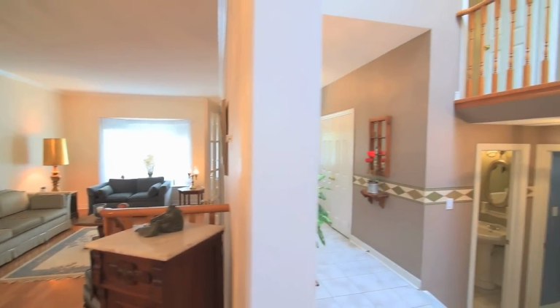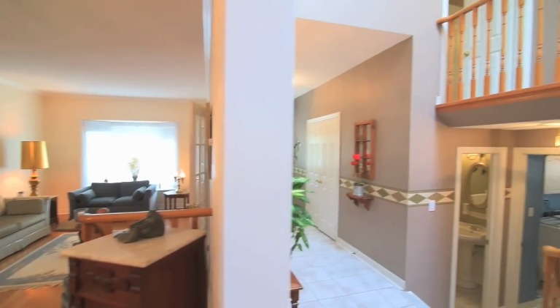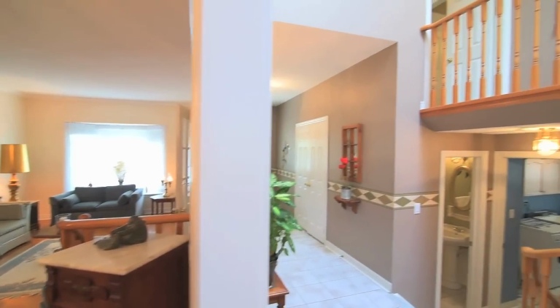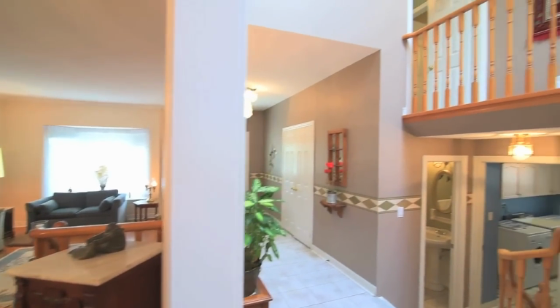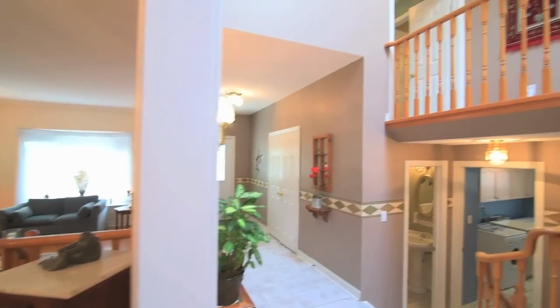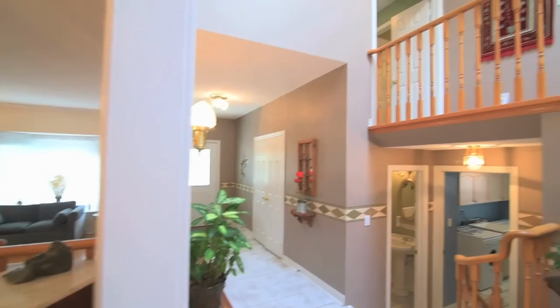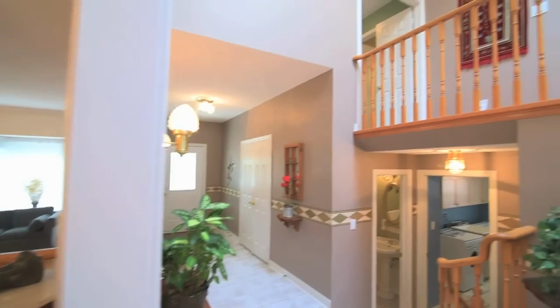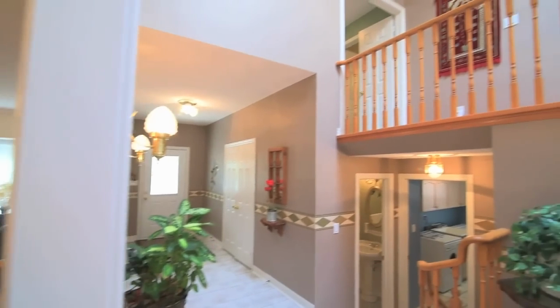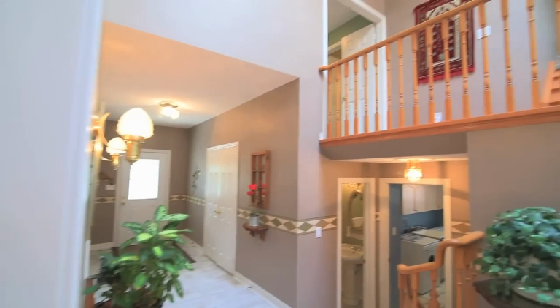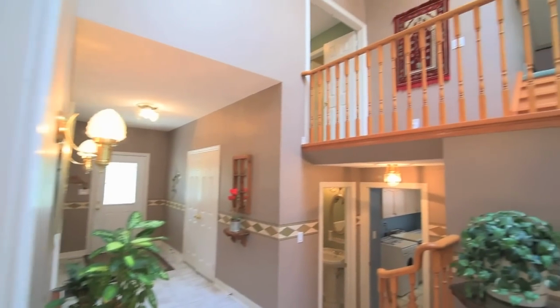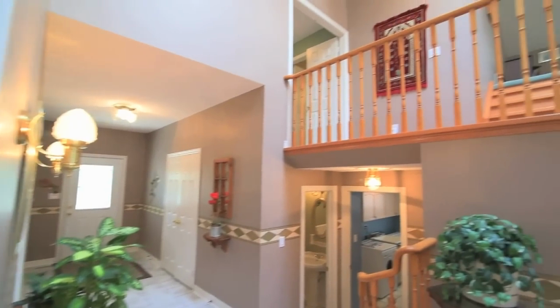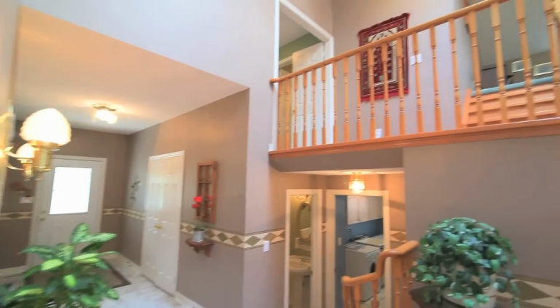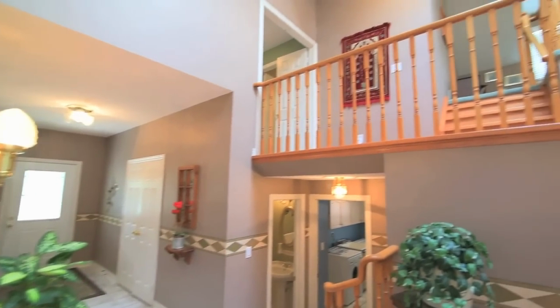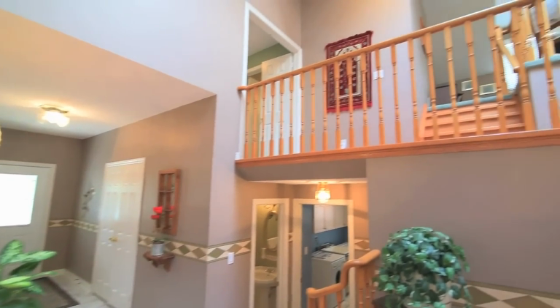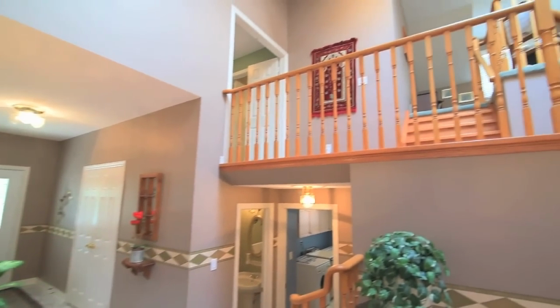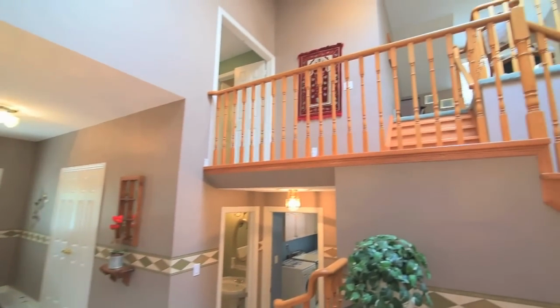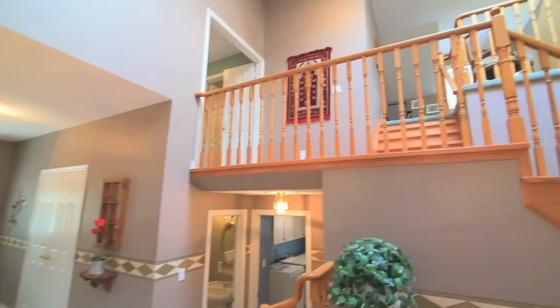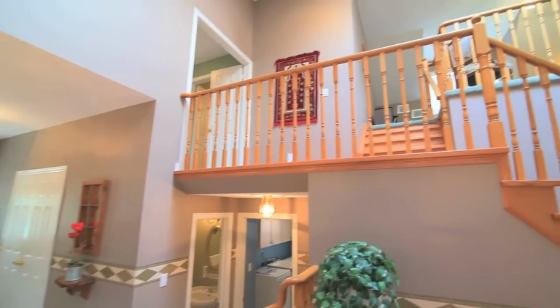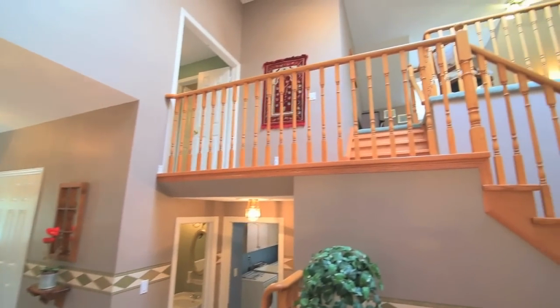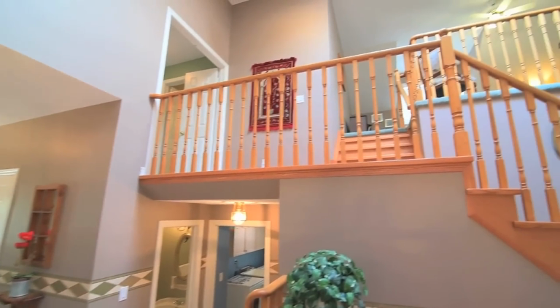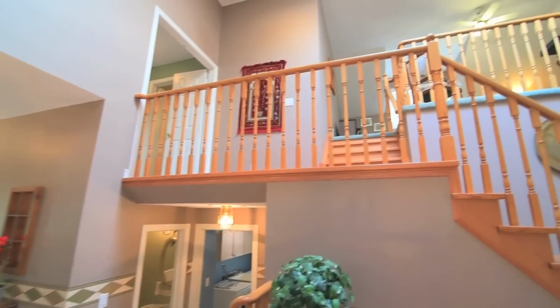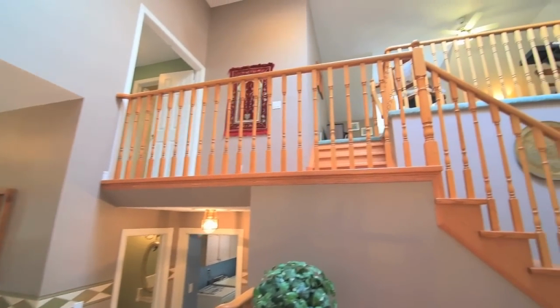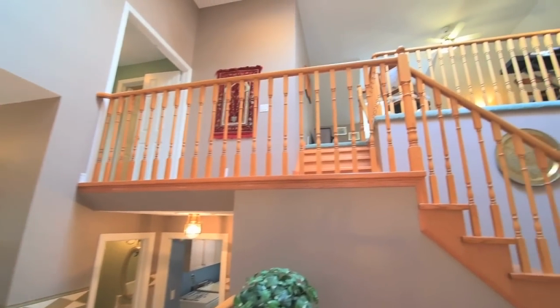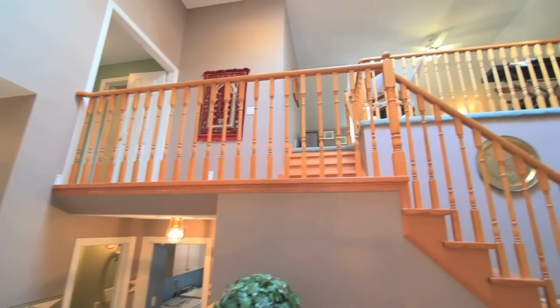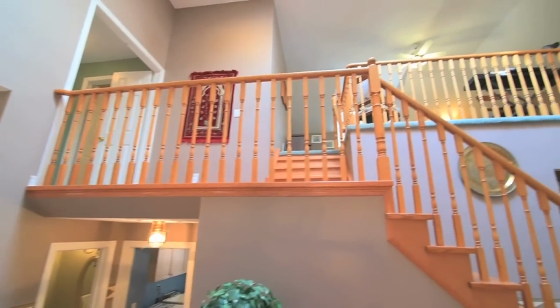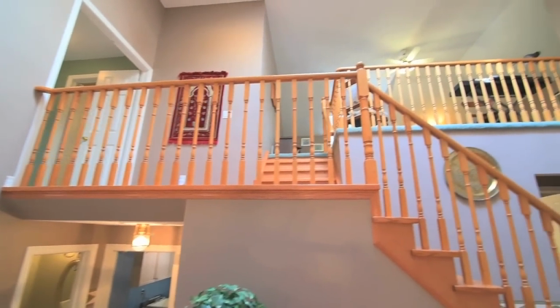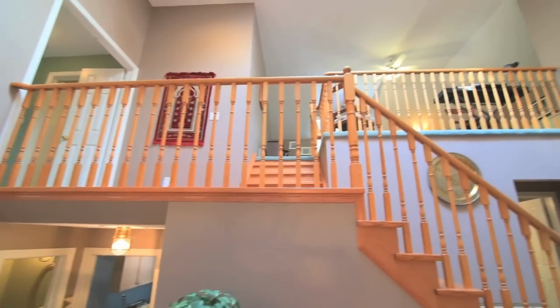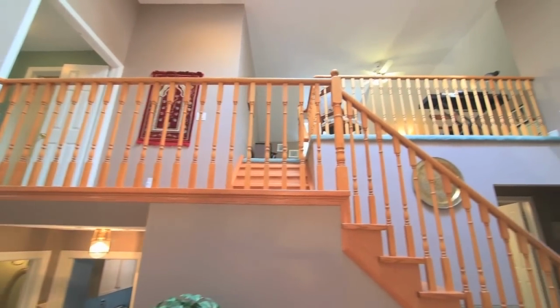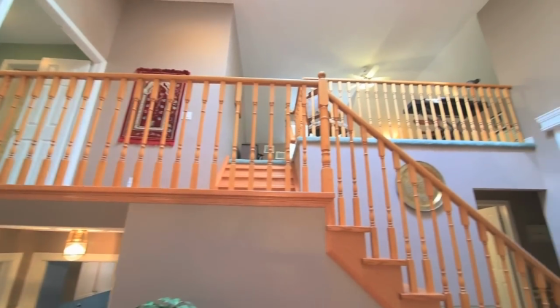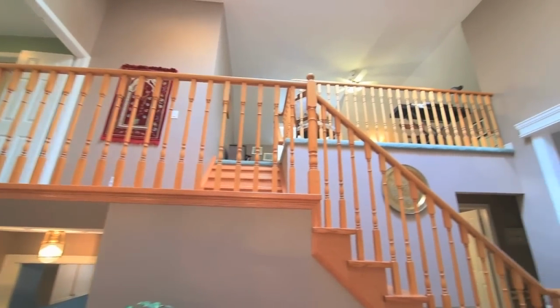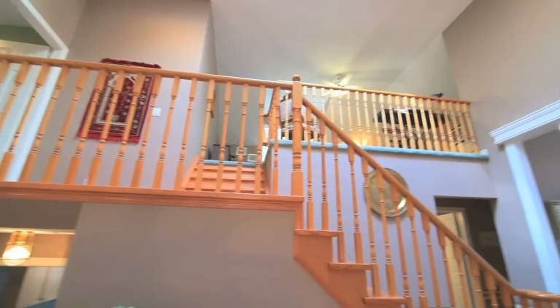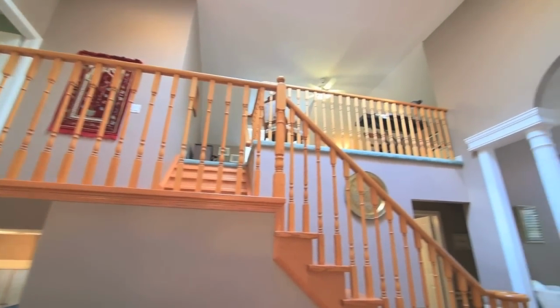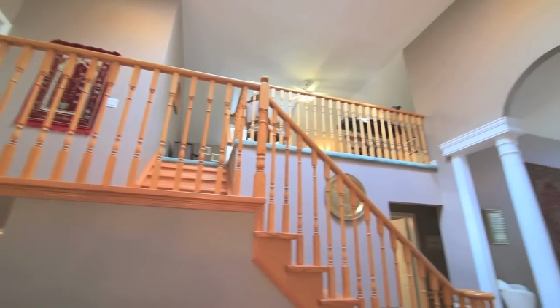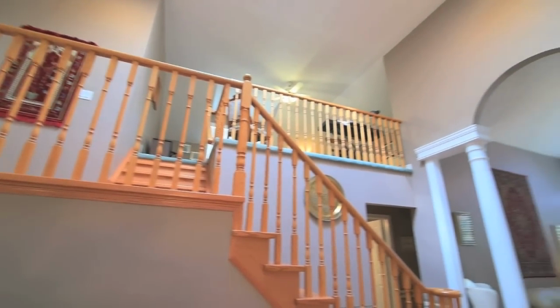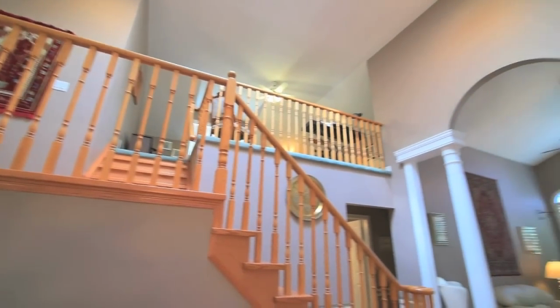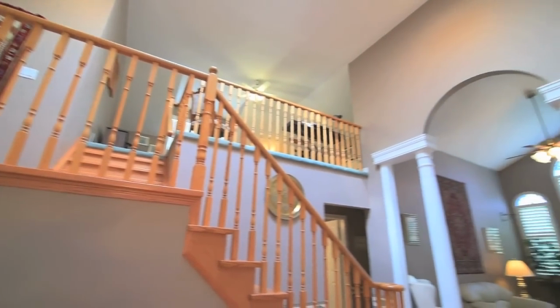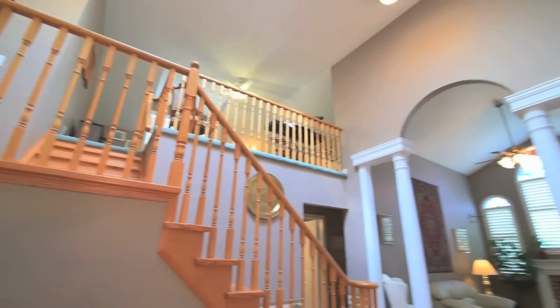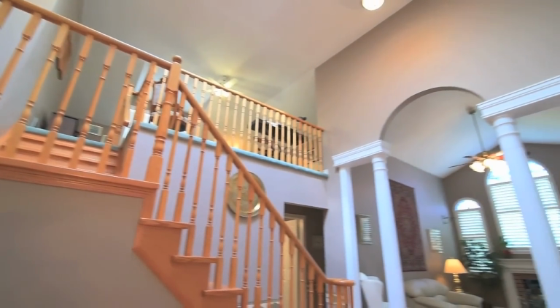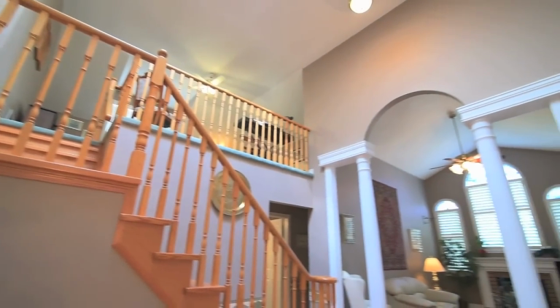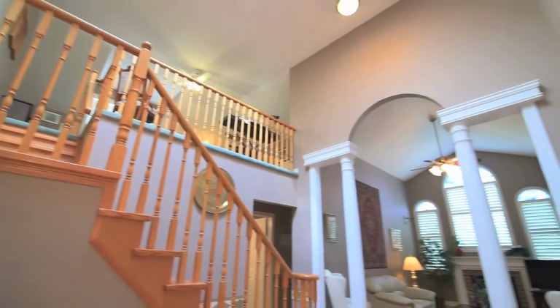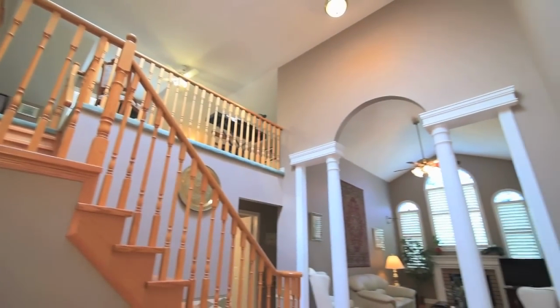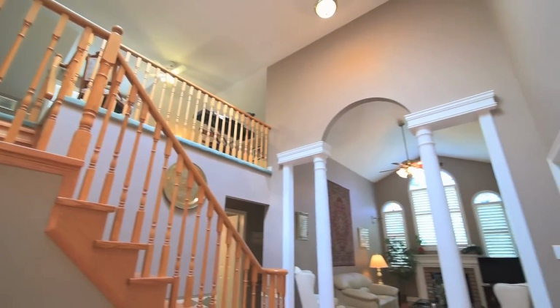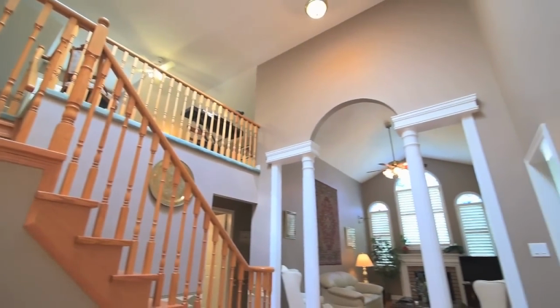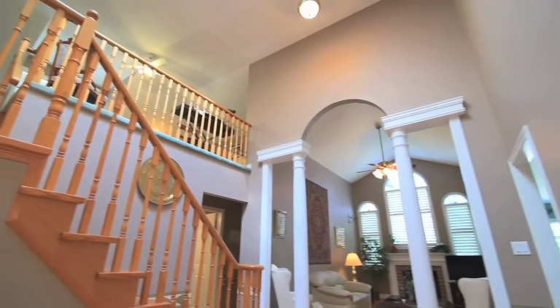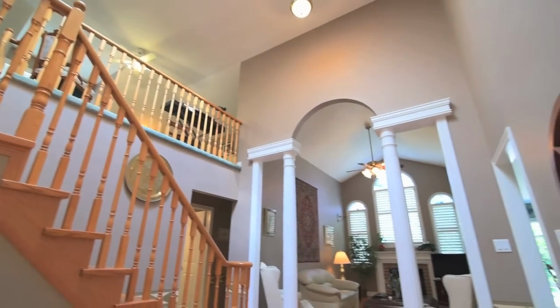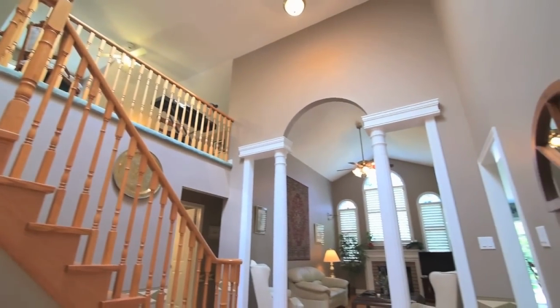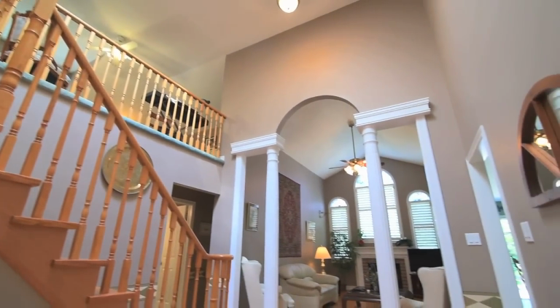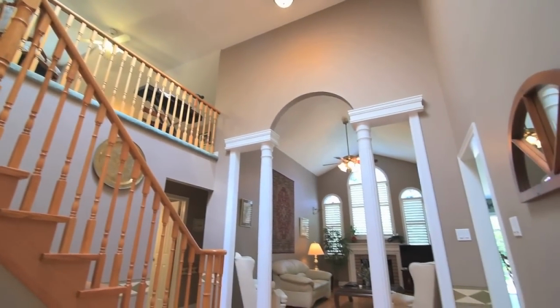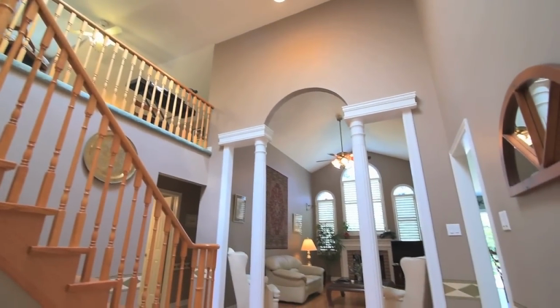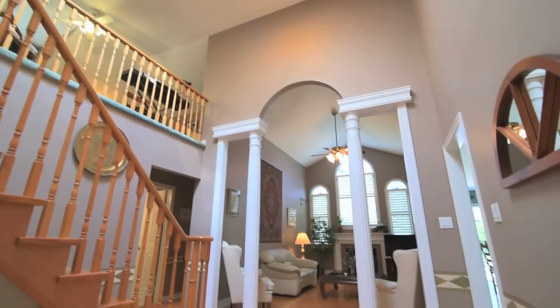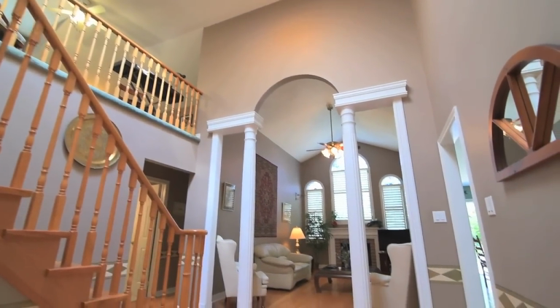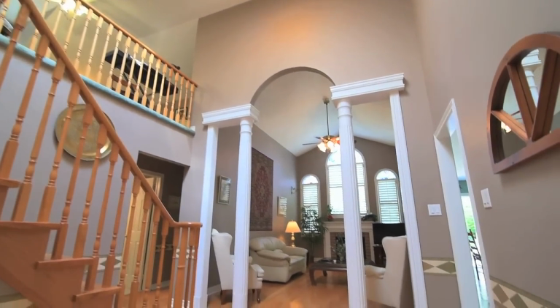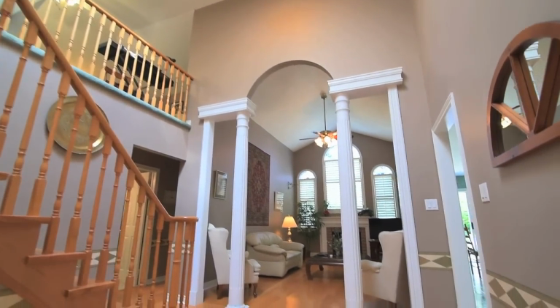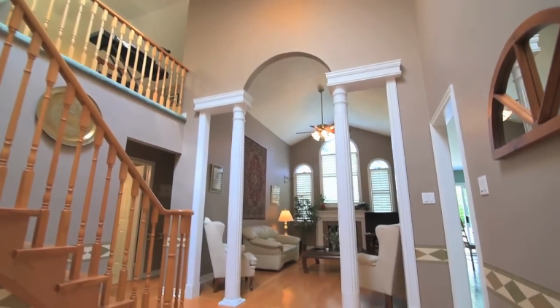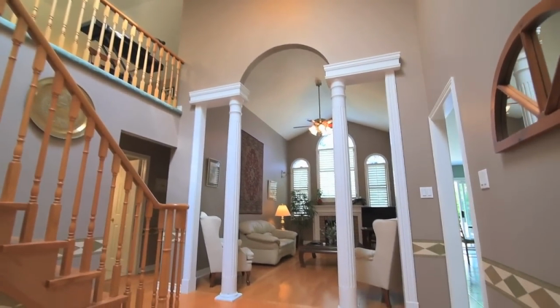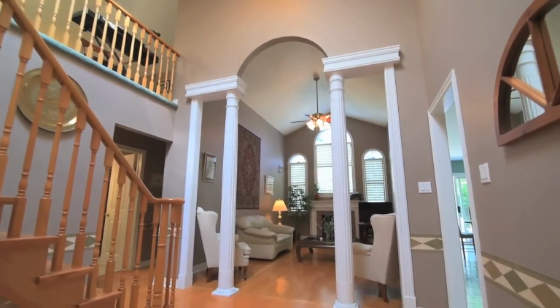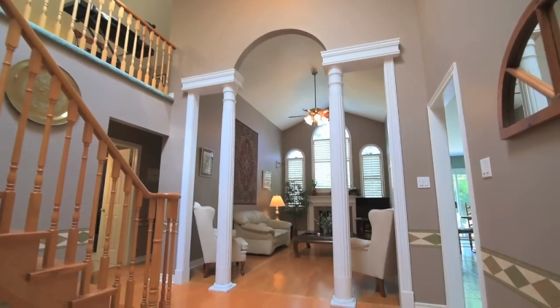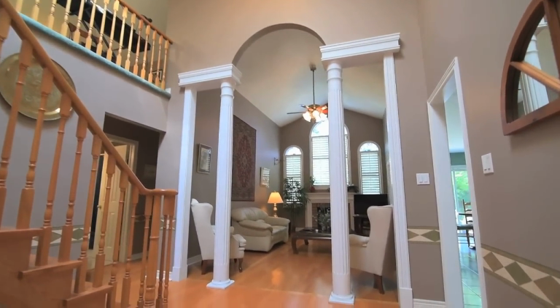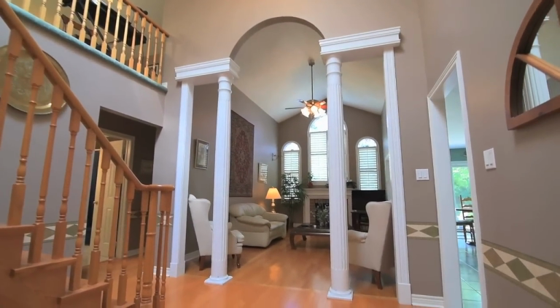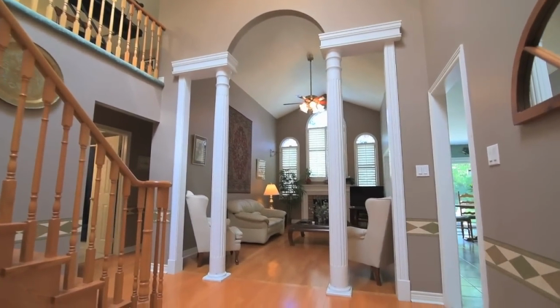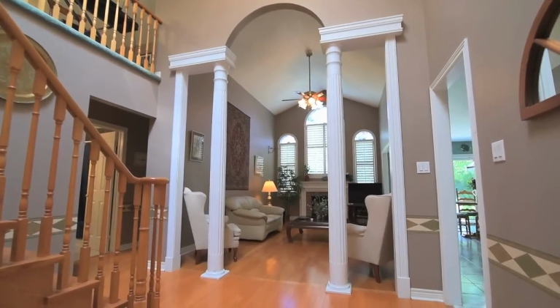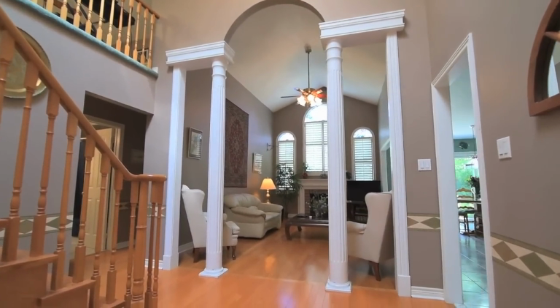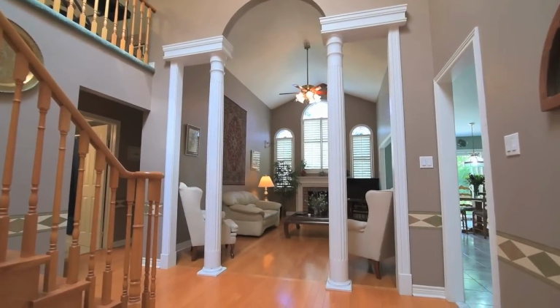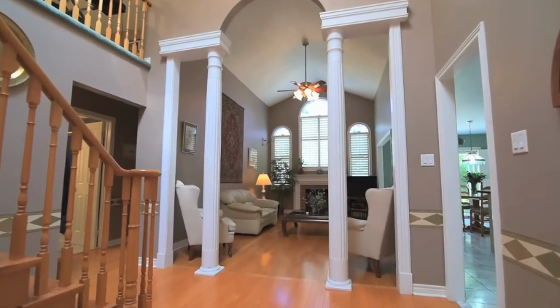The soaring cathedral ceiling in the main hallway is highlighted with a skylight, which allows ample natural light to flood the home.